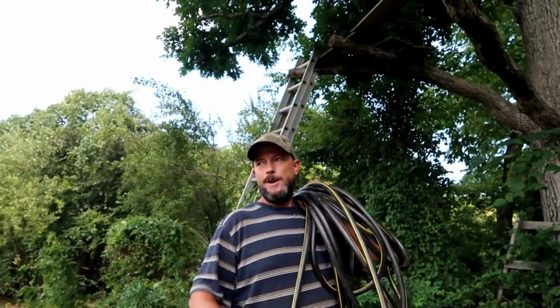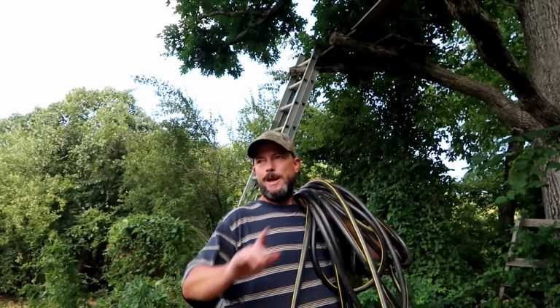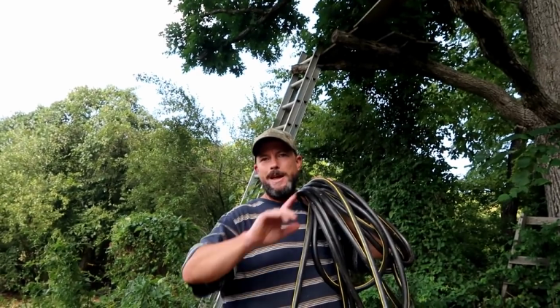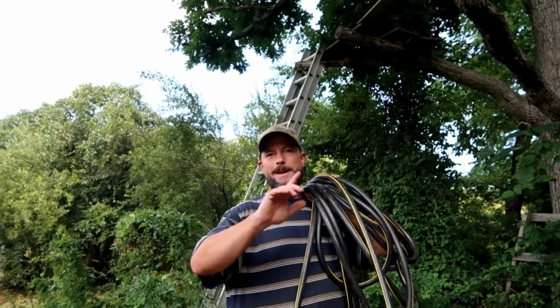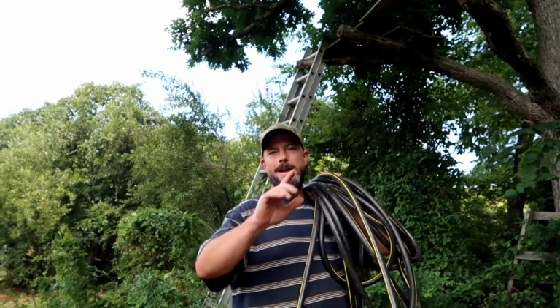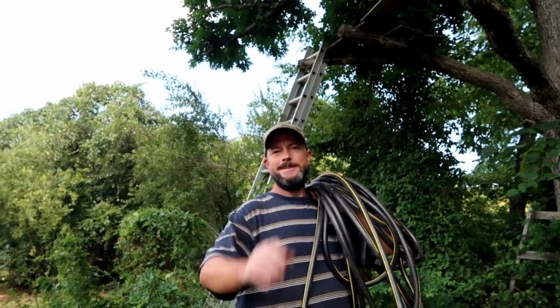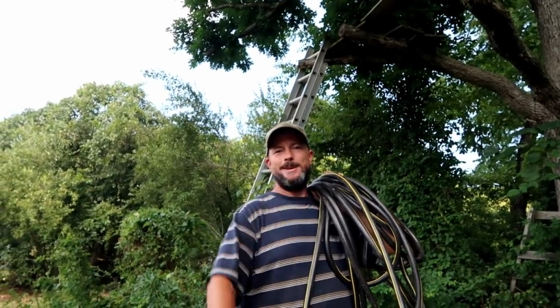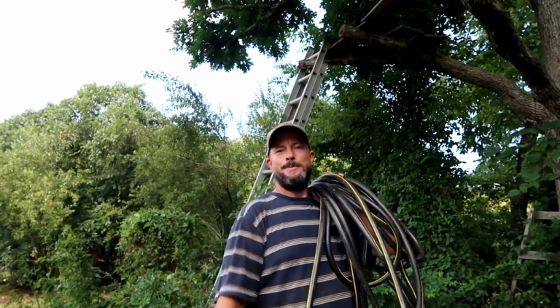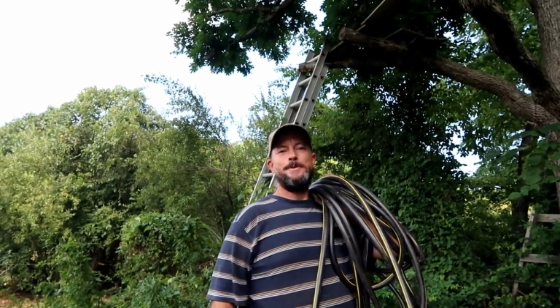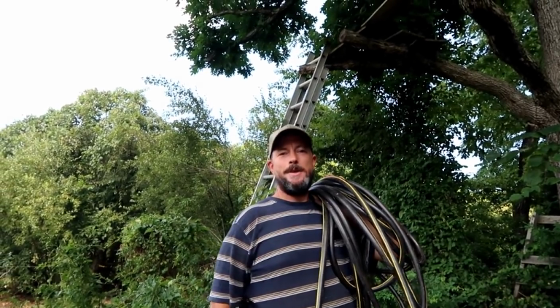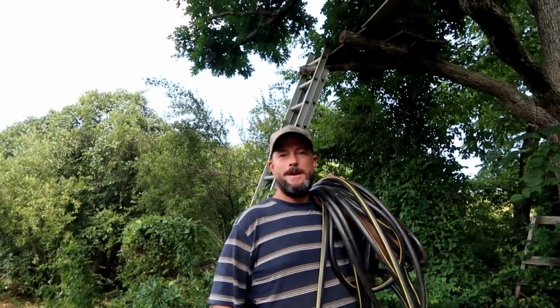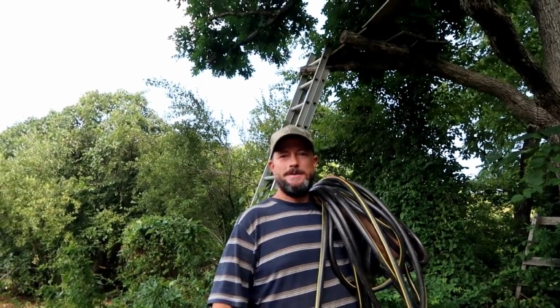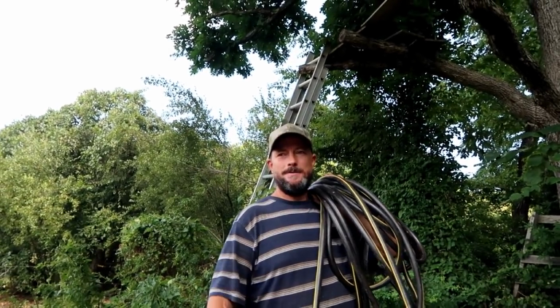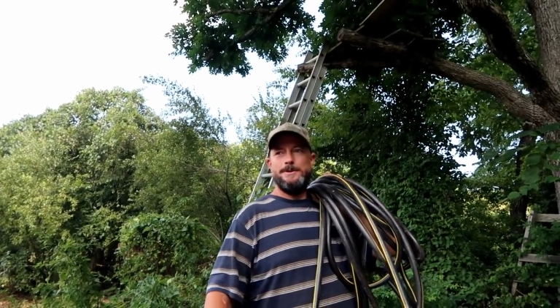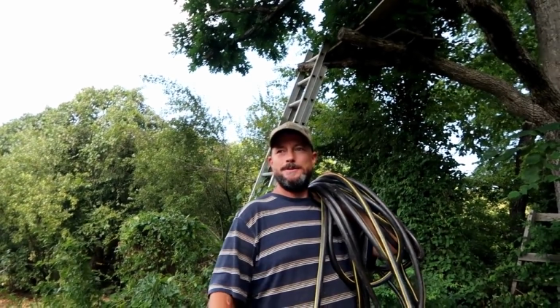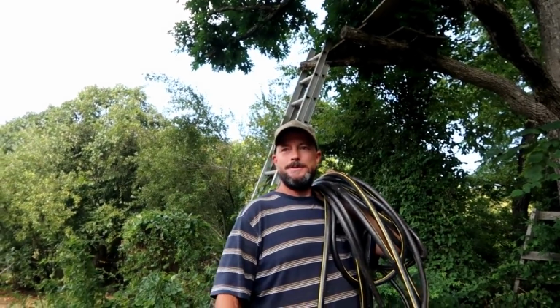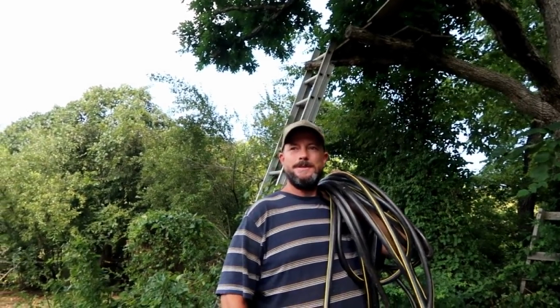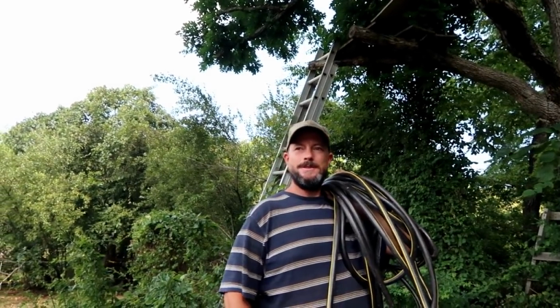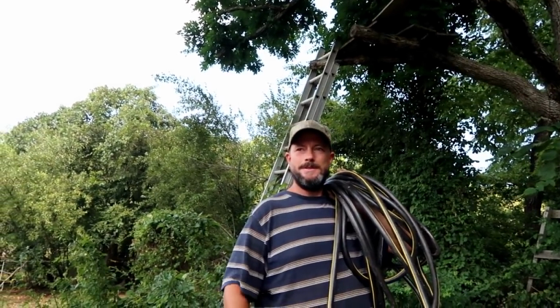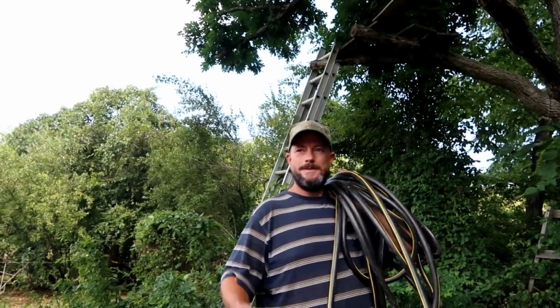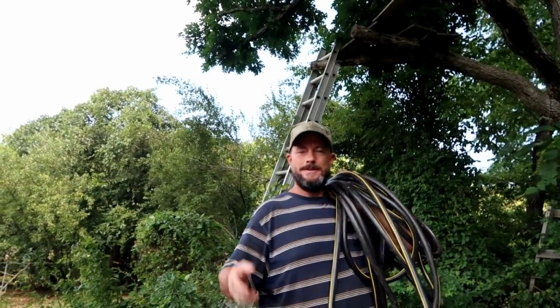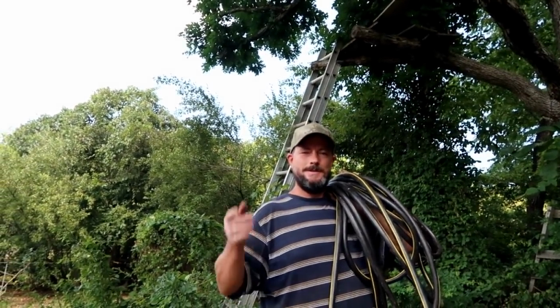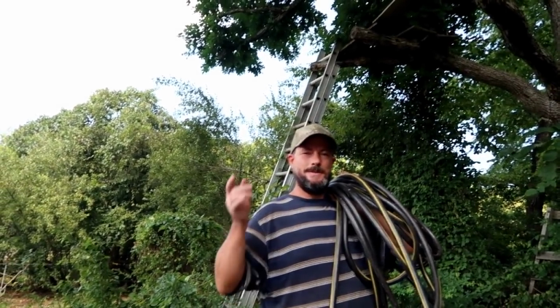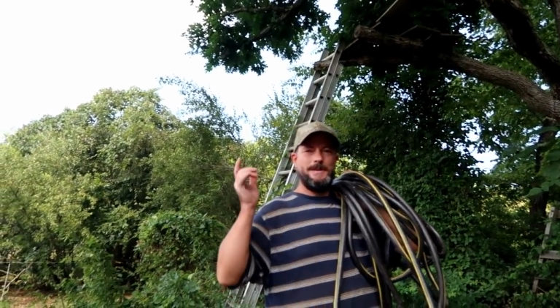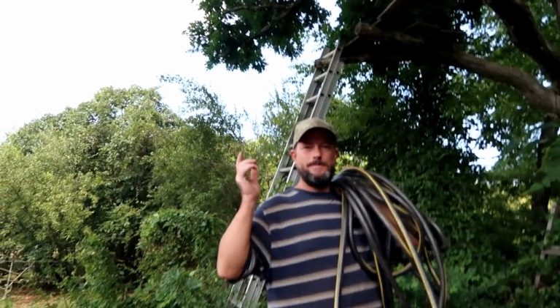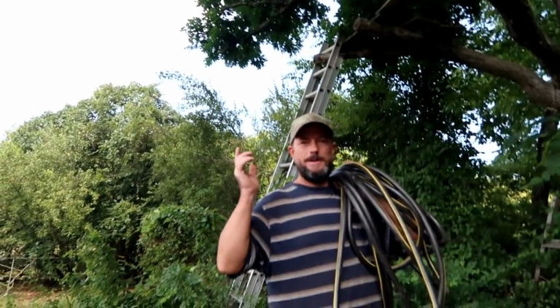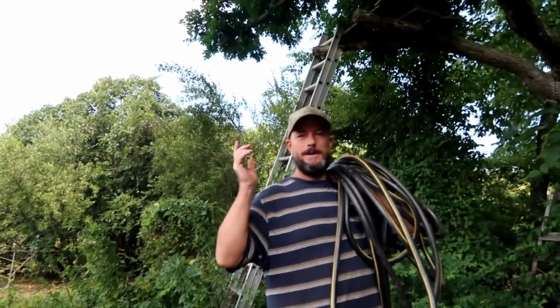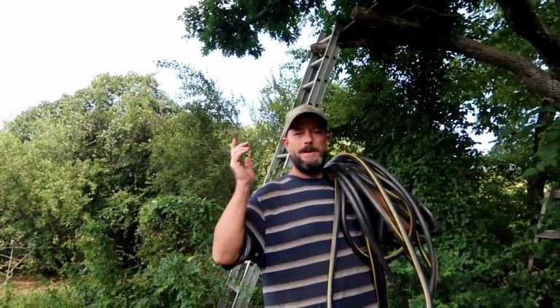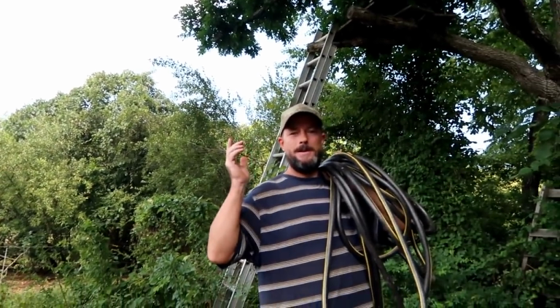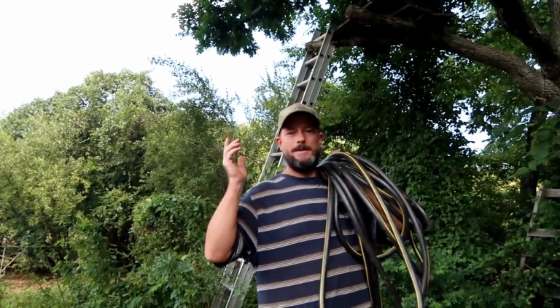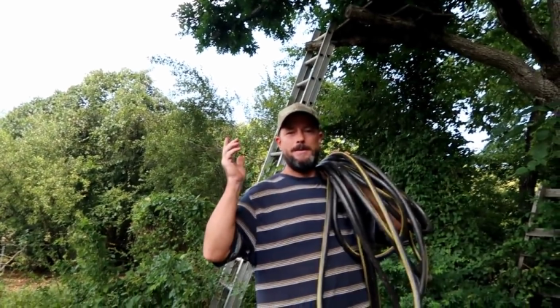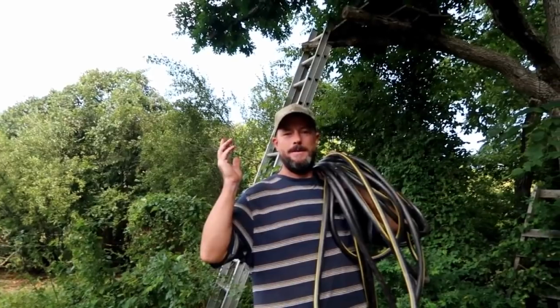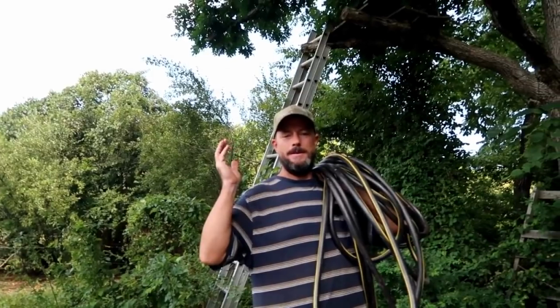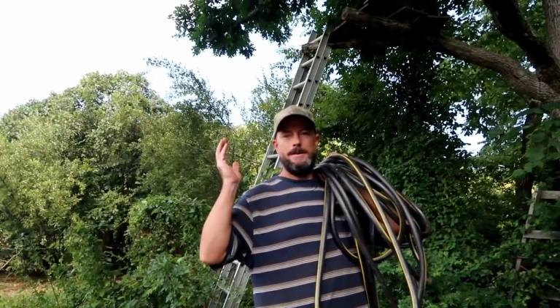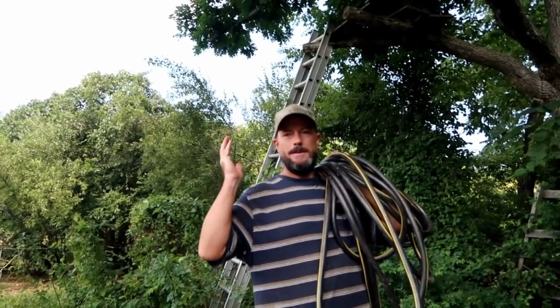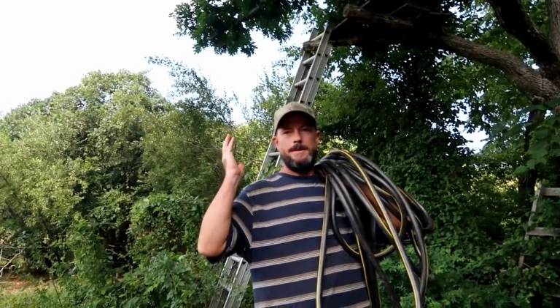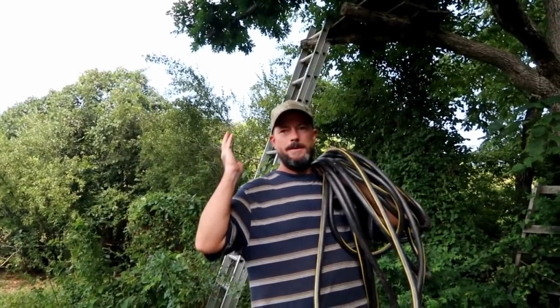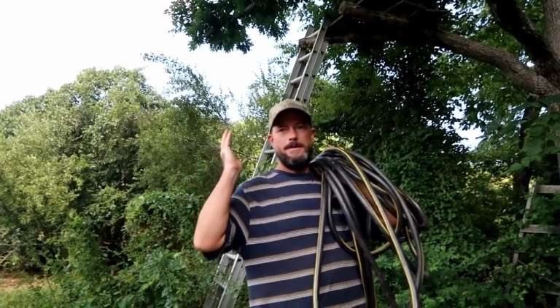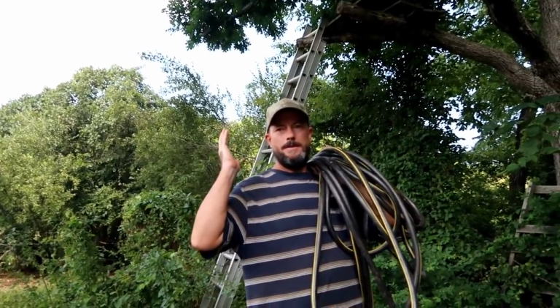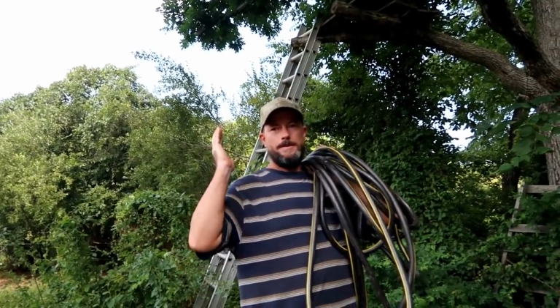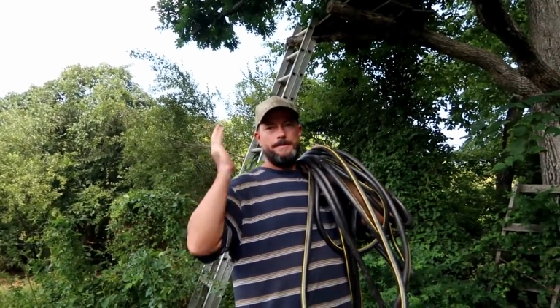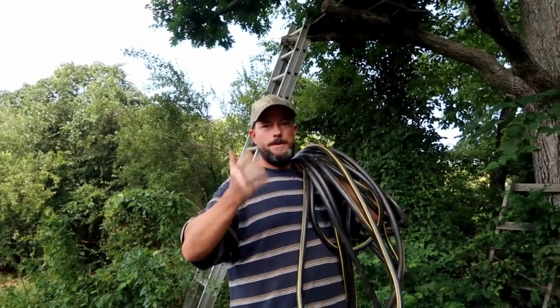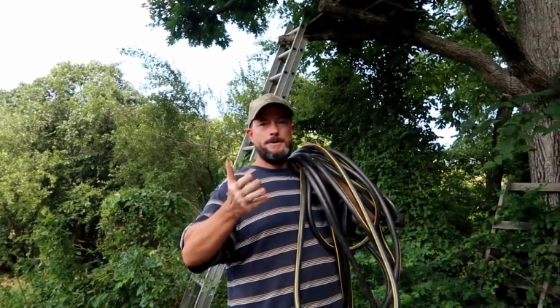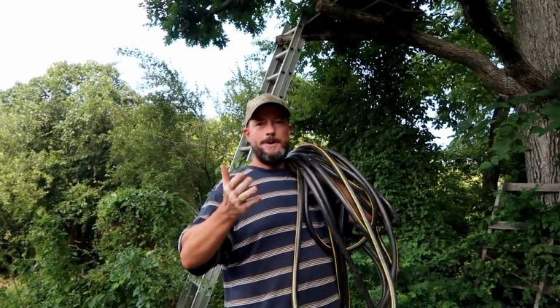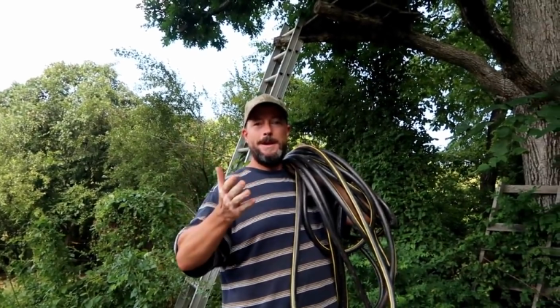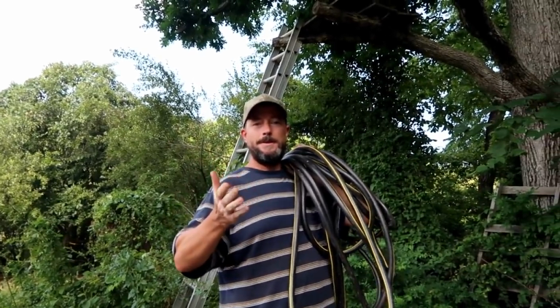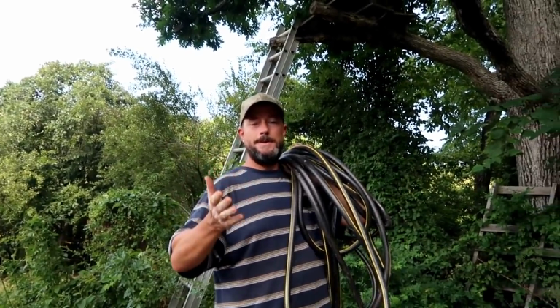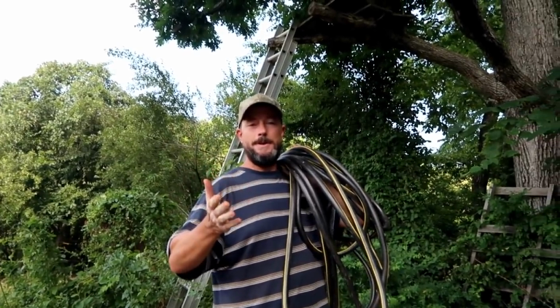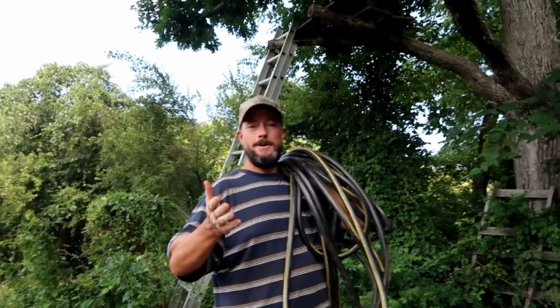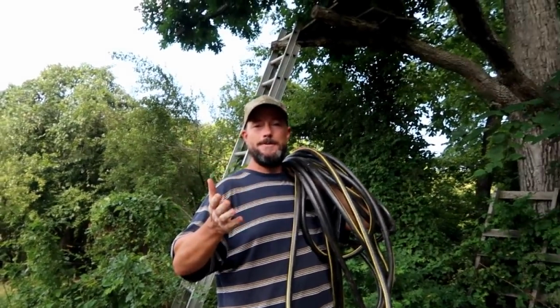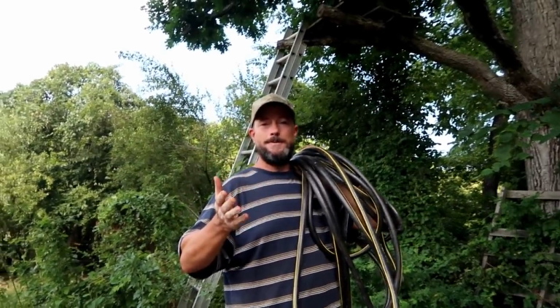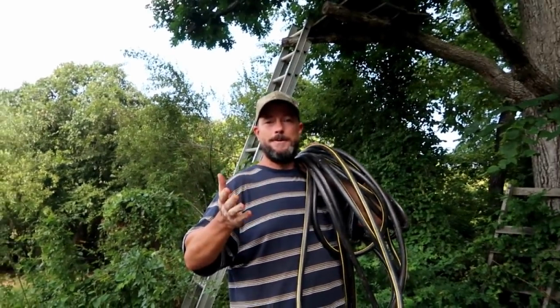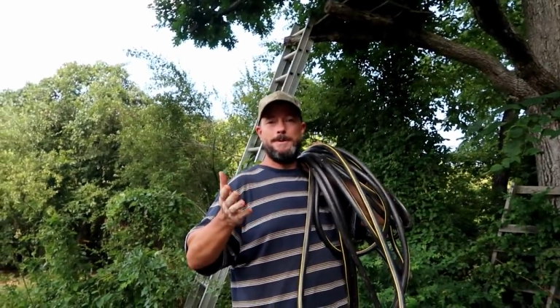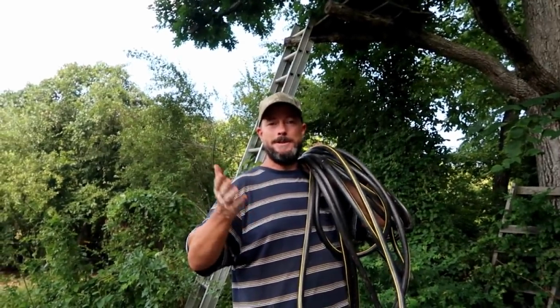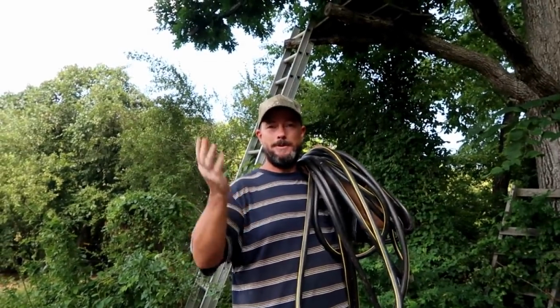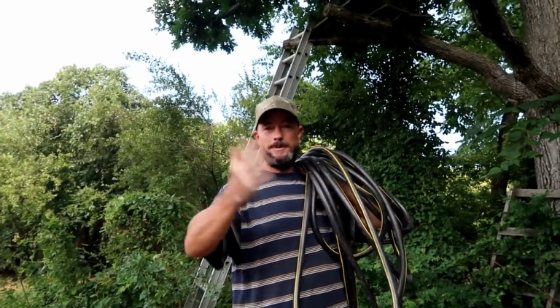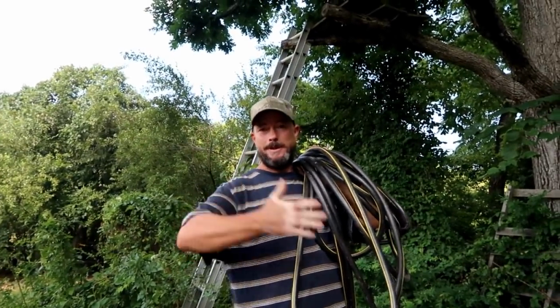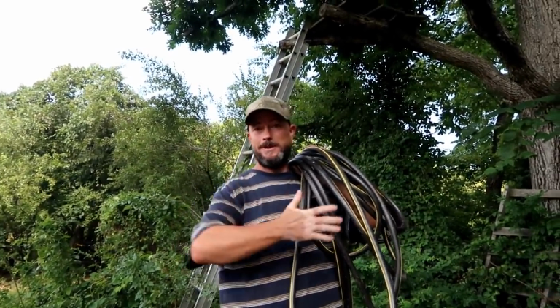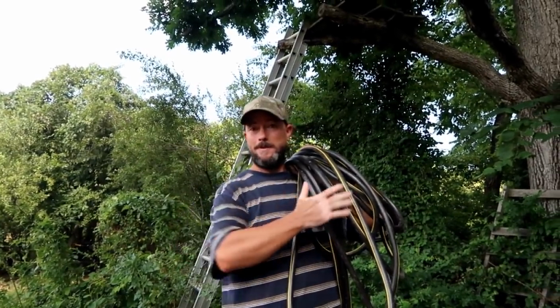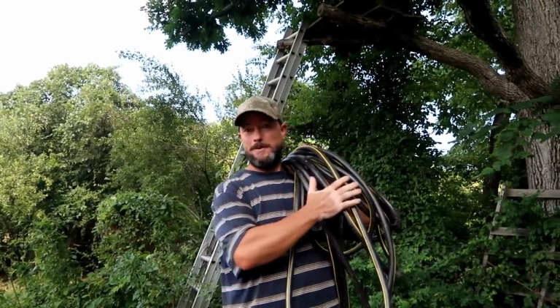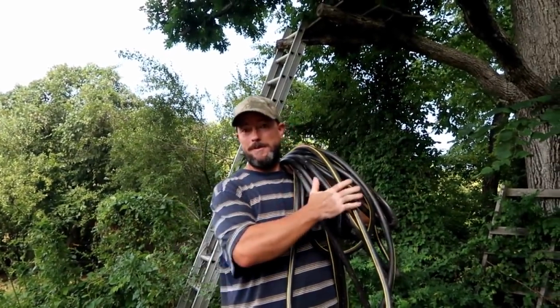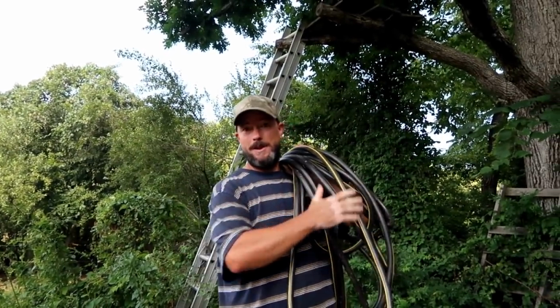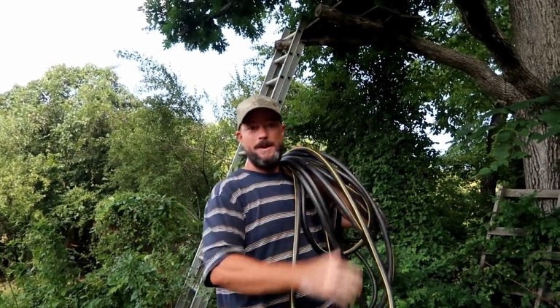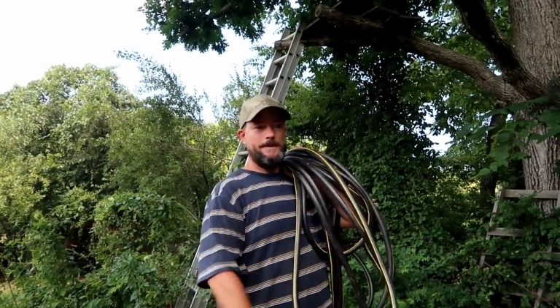Hey guys, Kip here at Thousands of Roots. This is going to be the first training video for my children taking over the vlog.